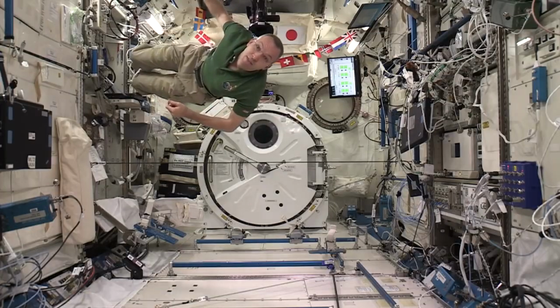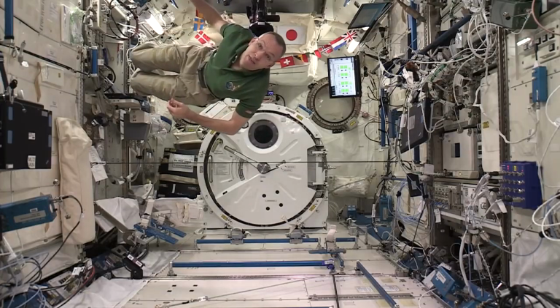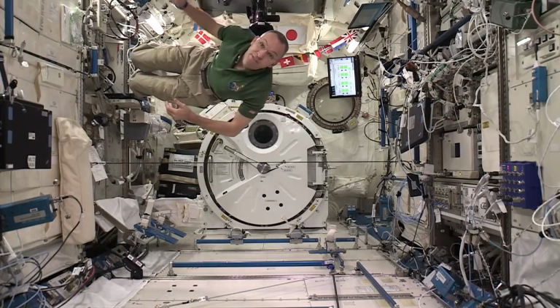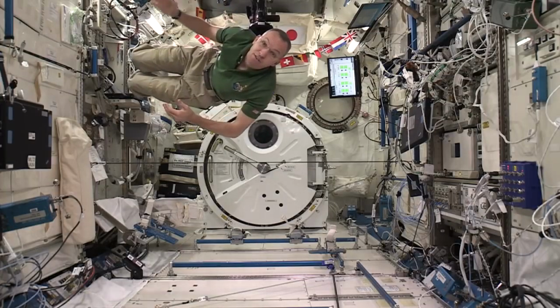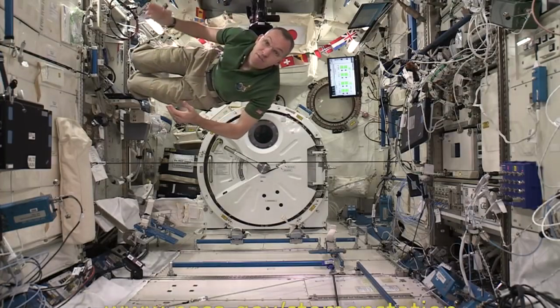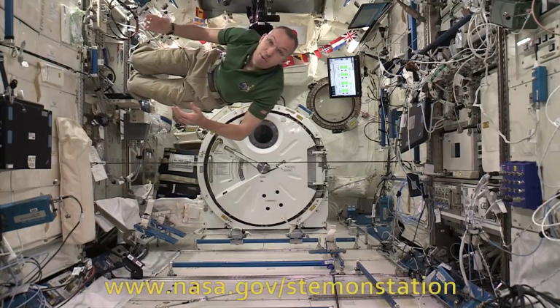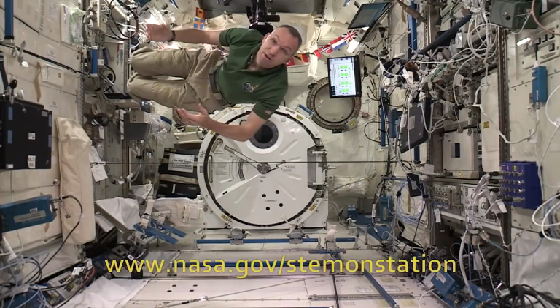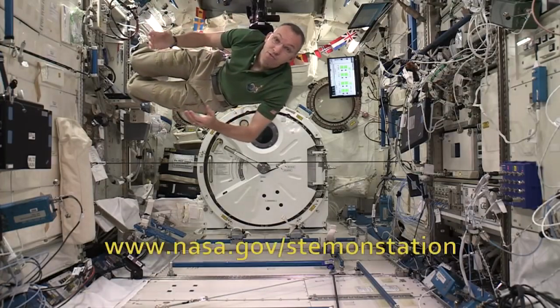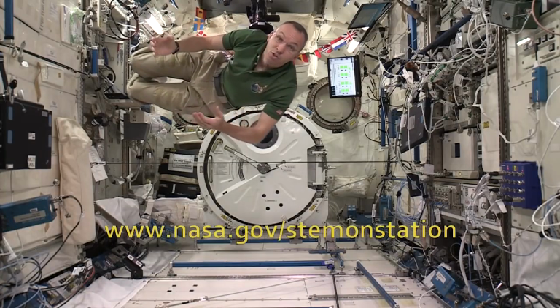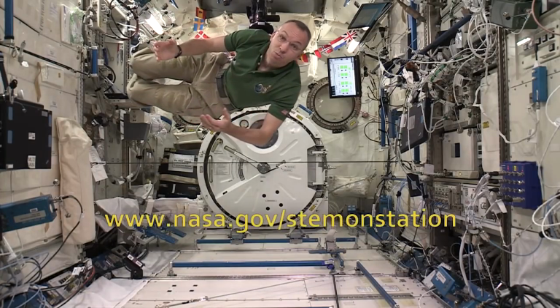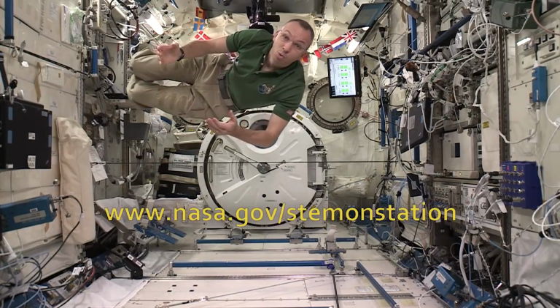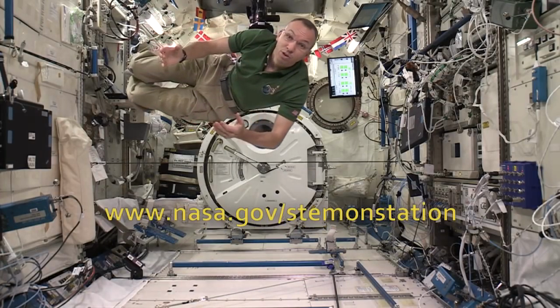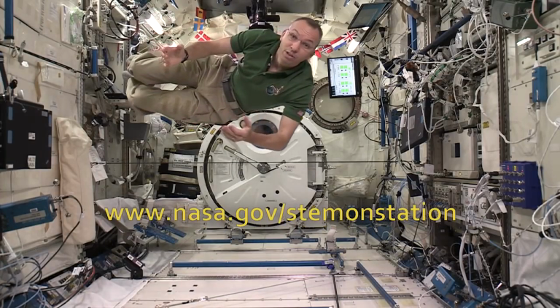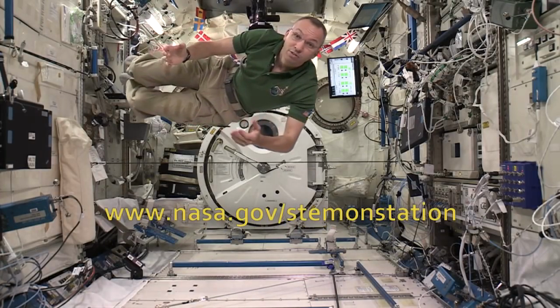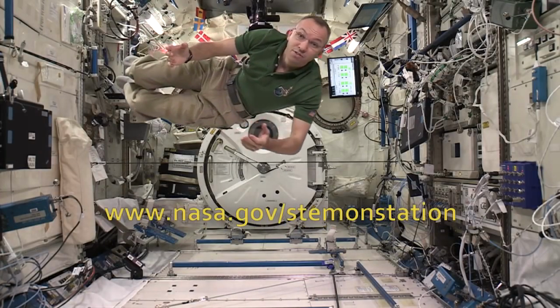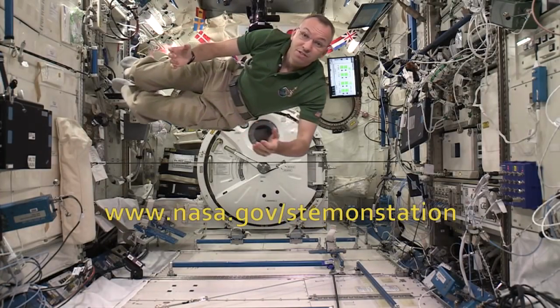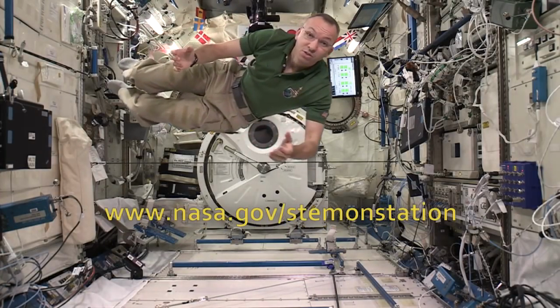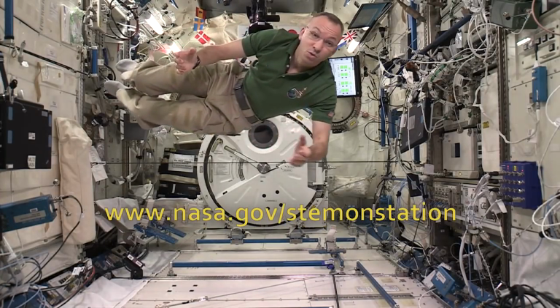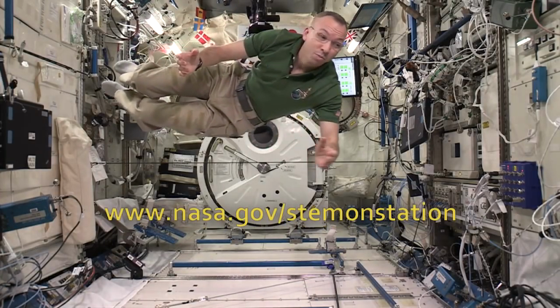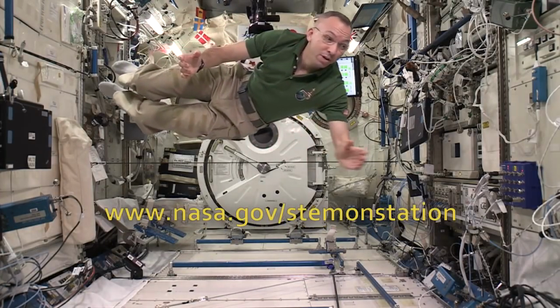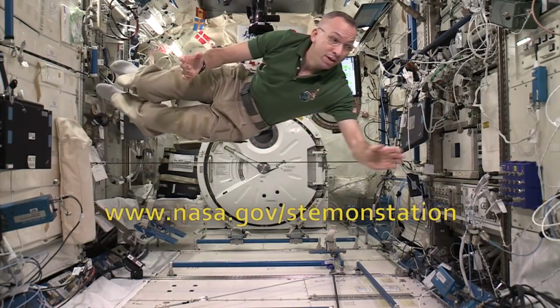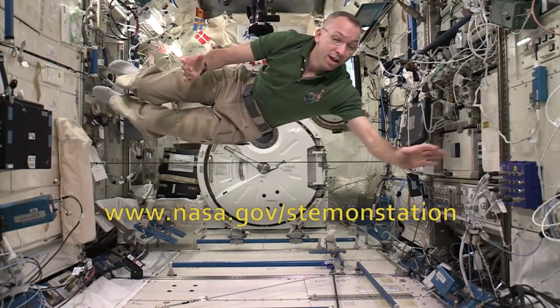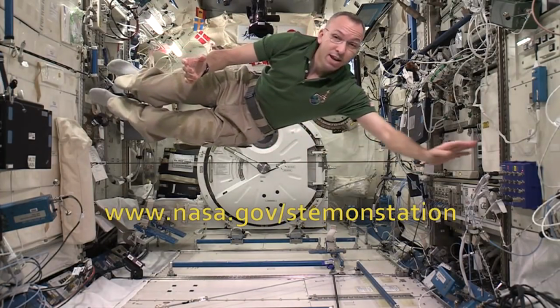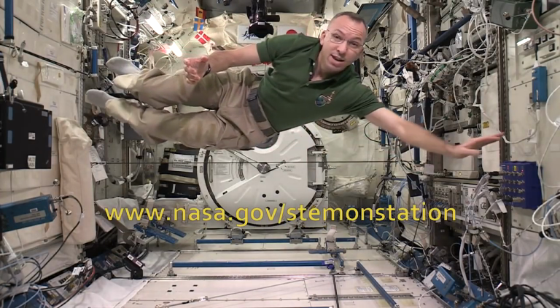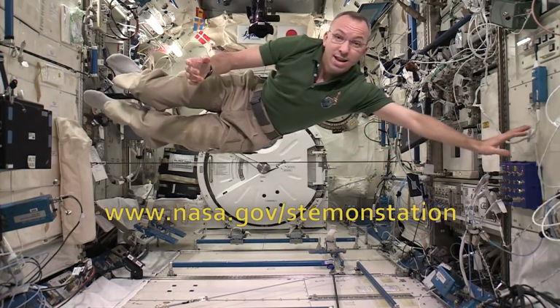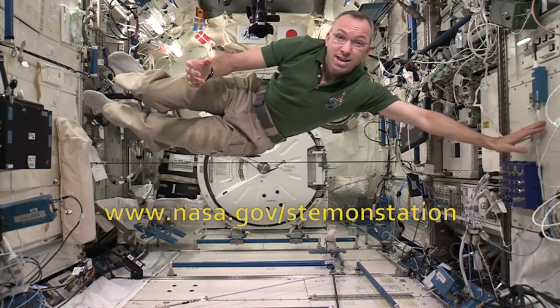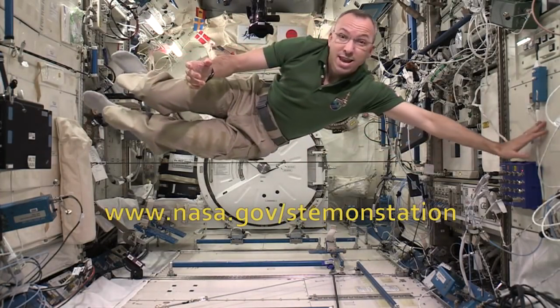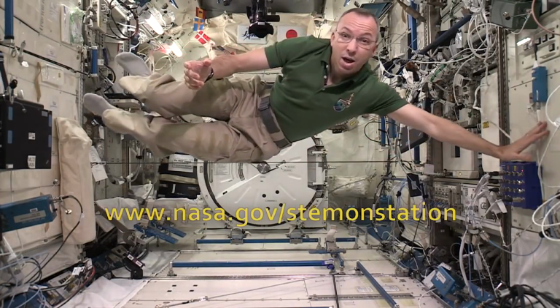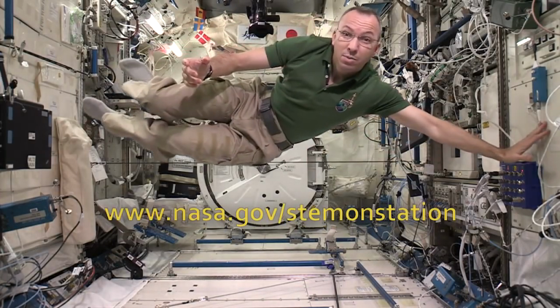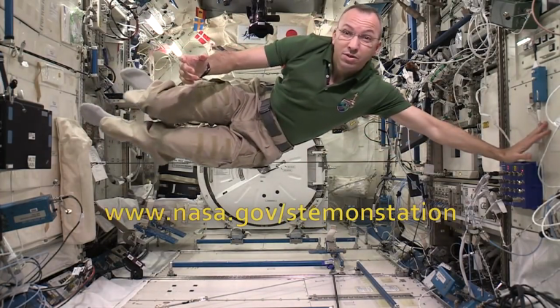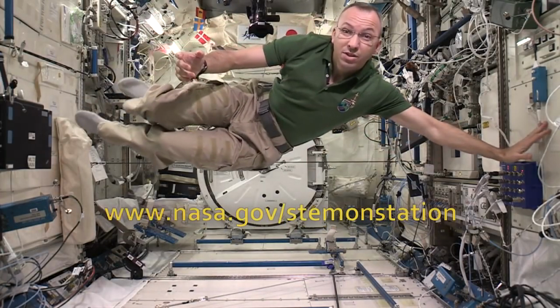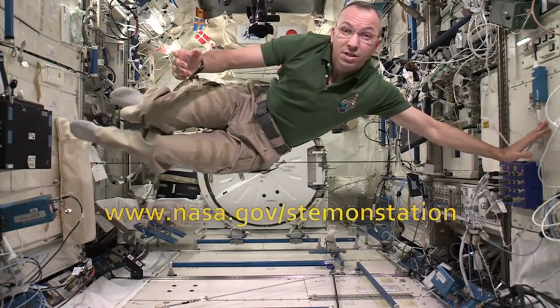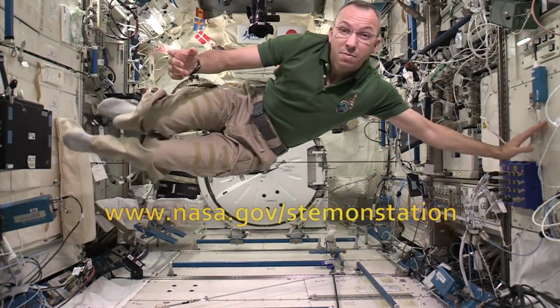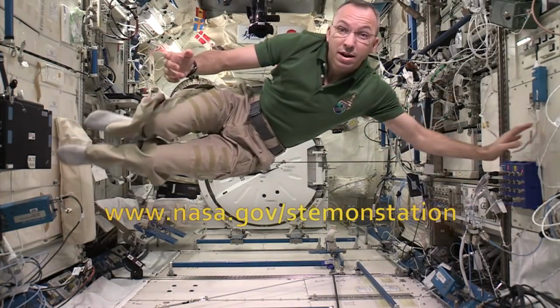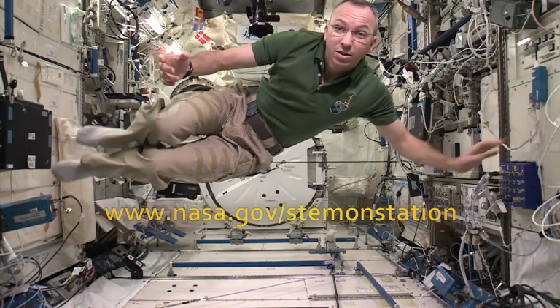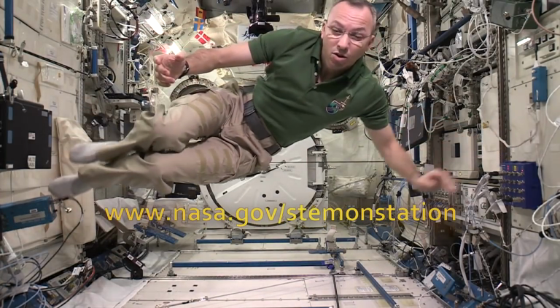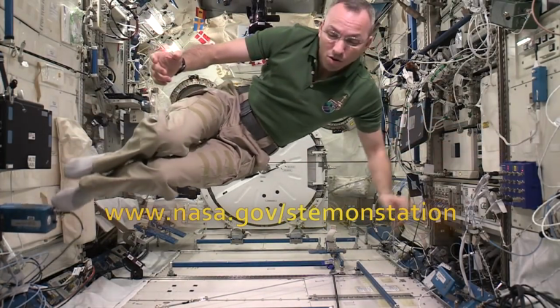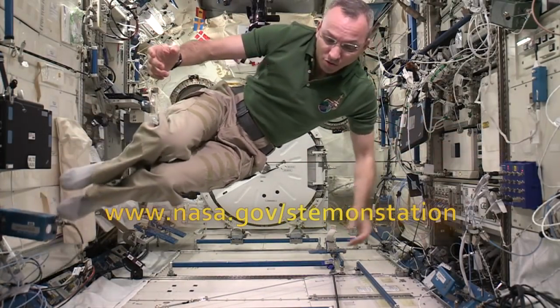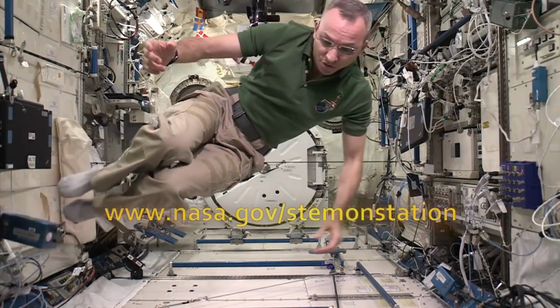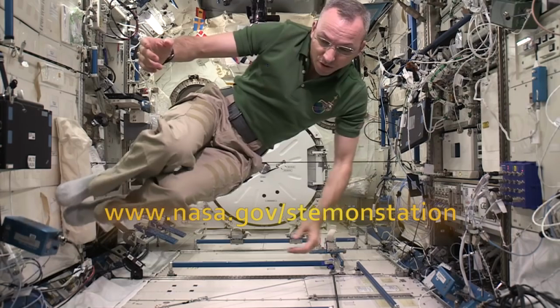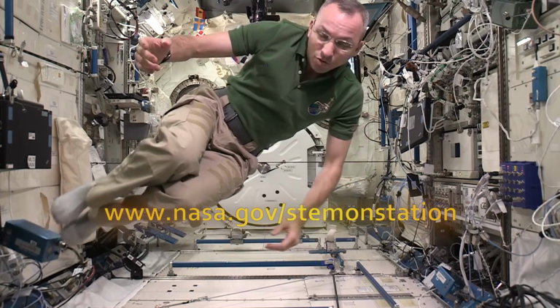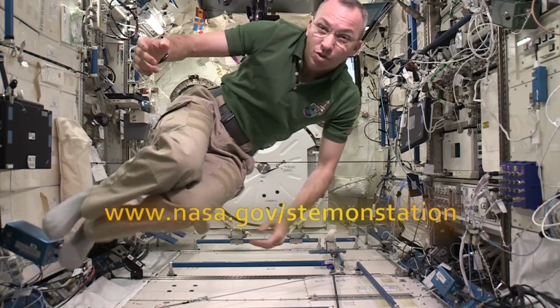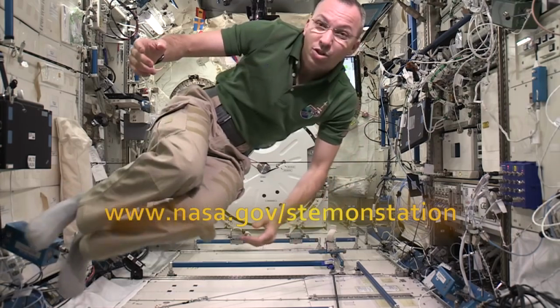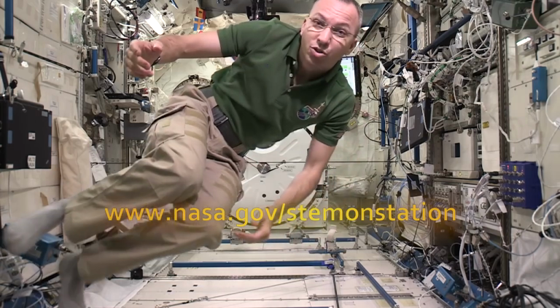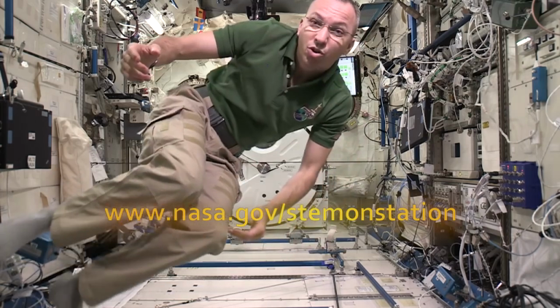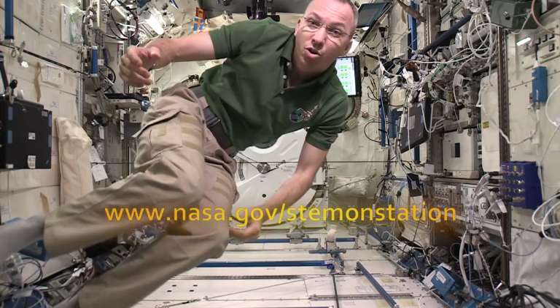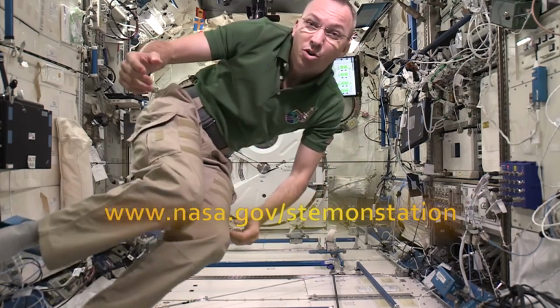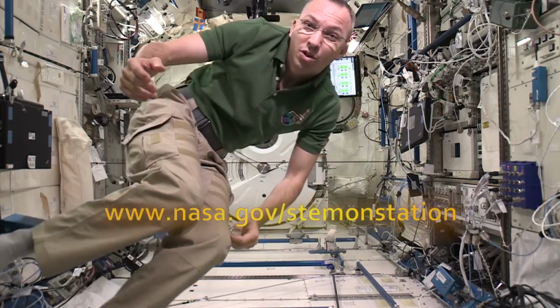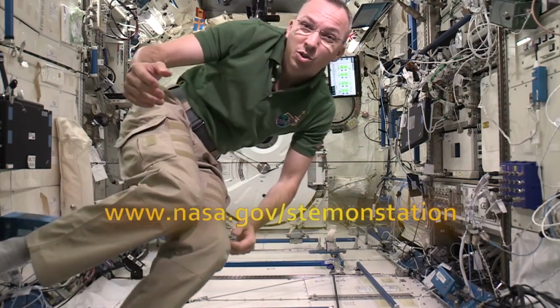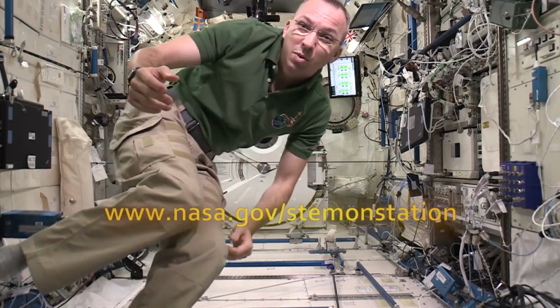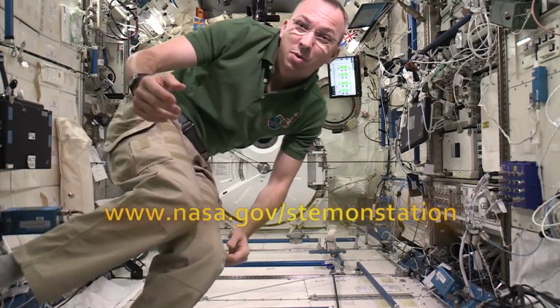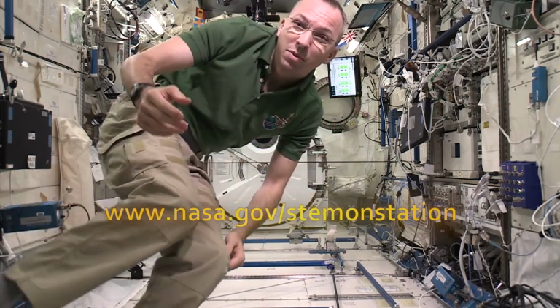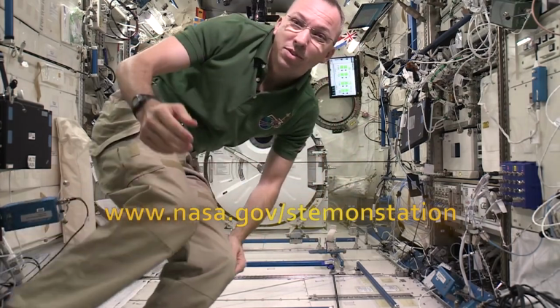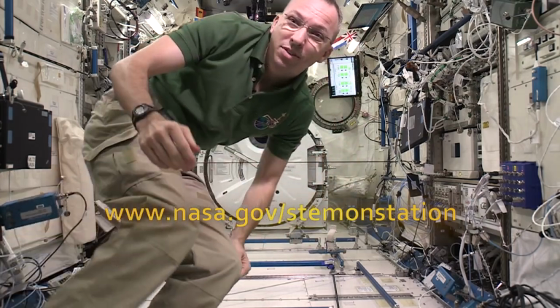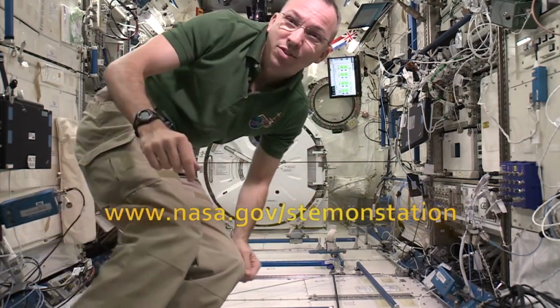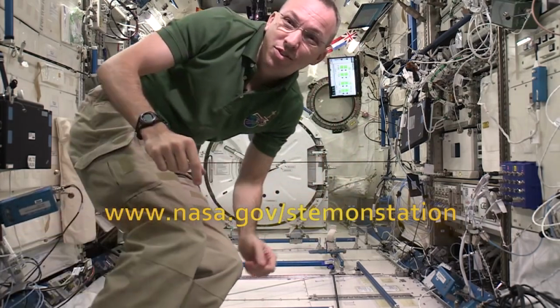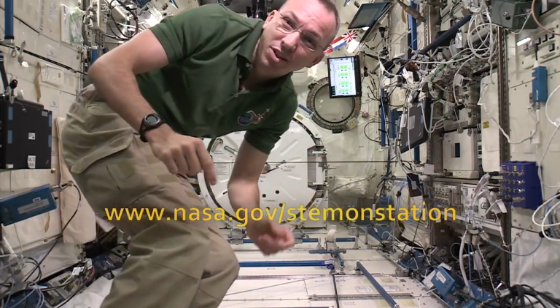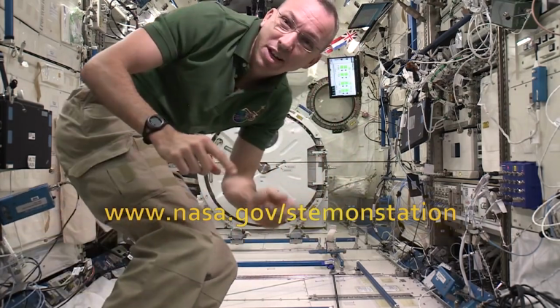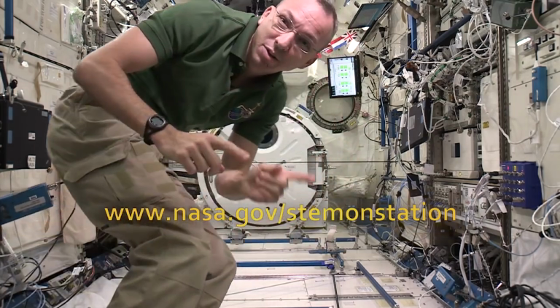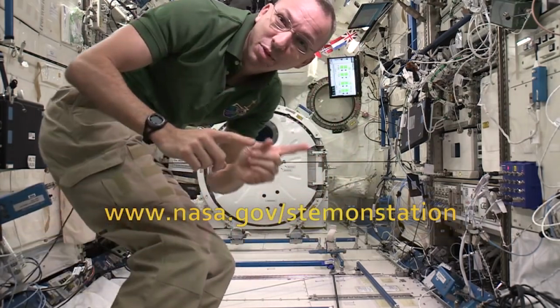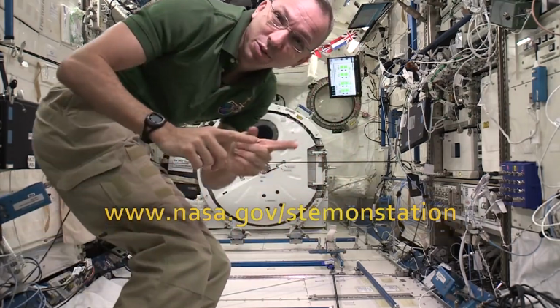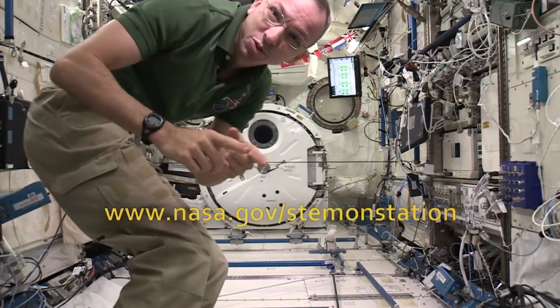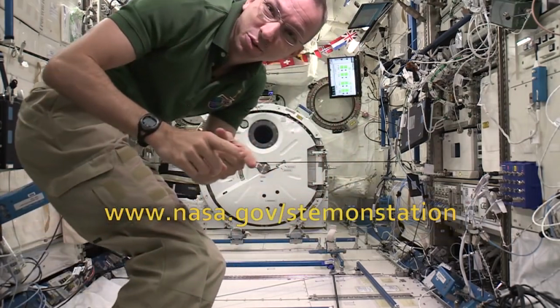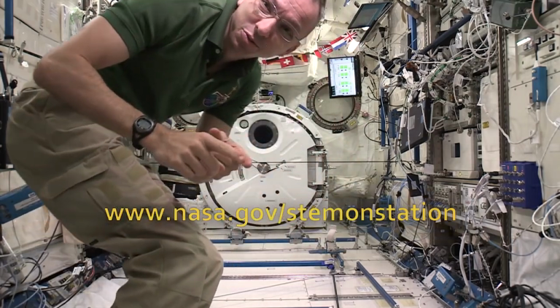Thanks everybody for exploring a little physics with me today. Now I'm going to send it back to Earth so you can start your experiments. See you again real soon.